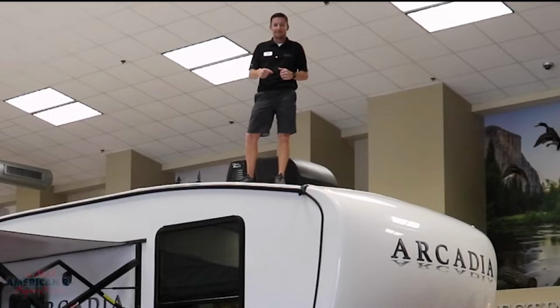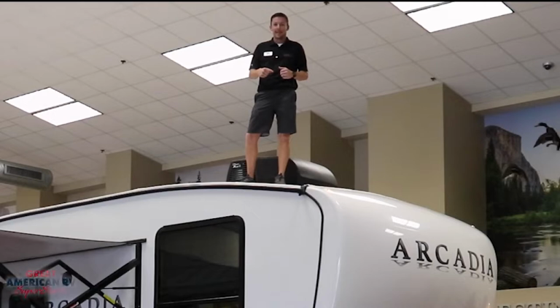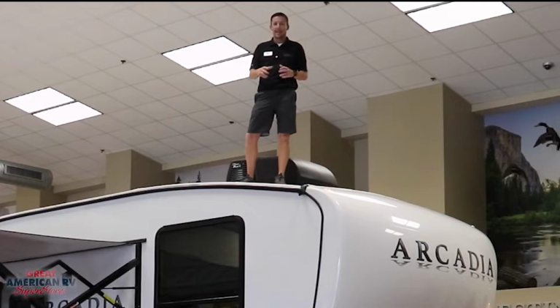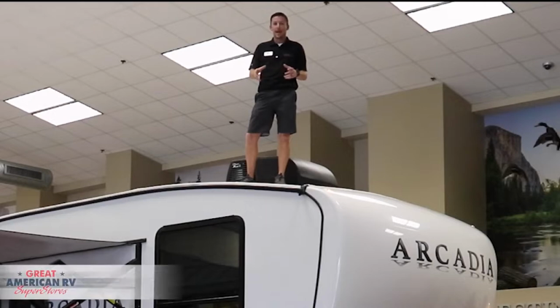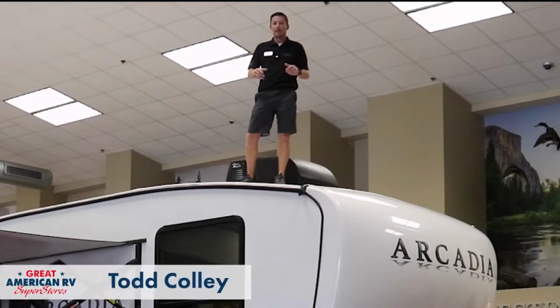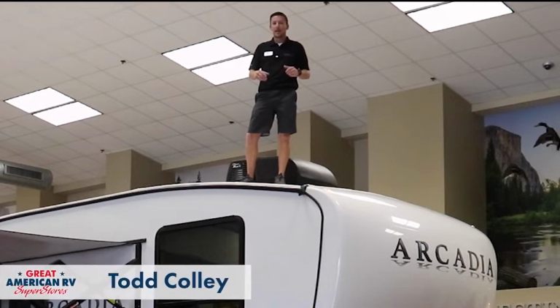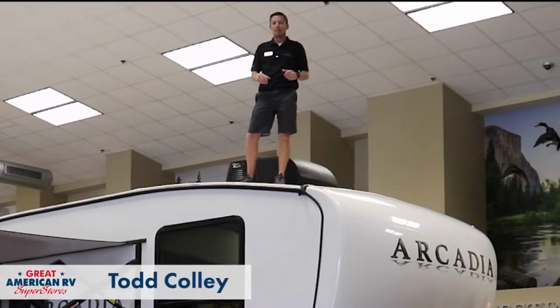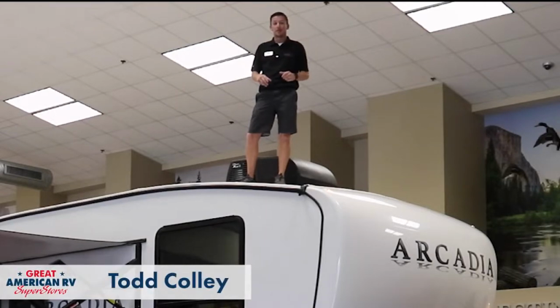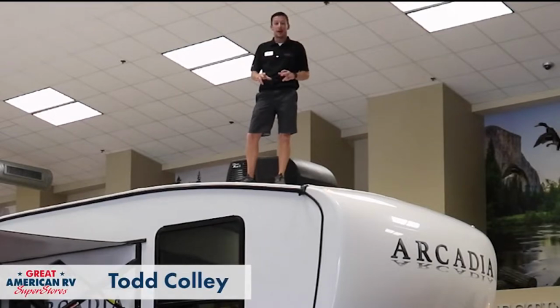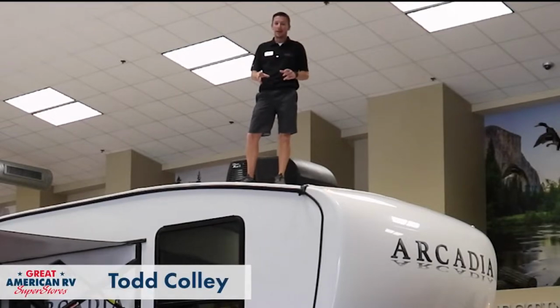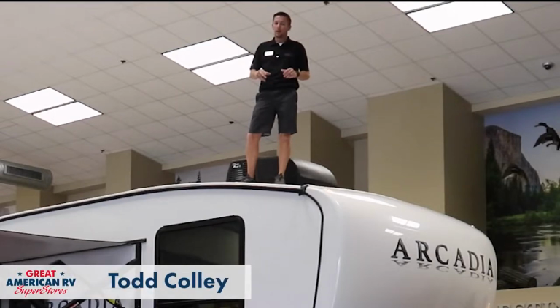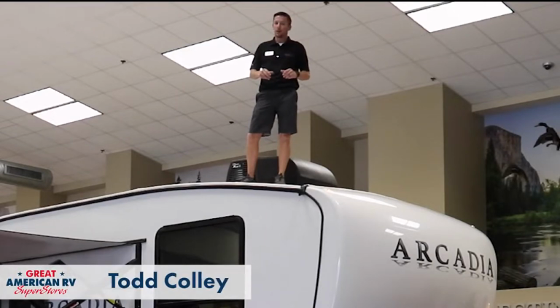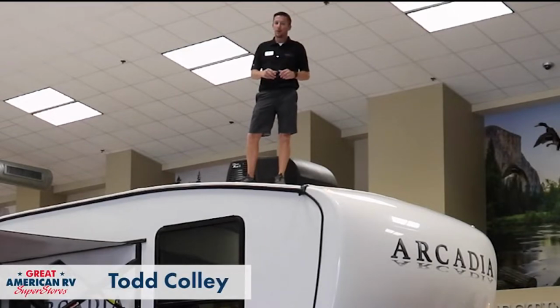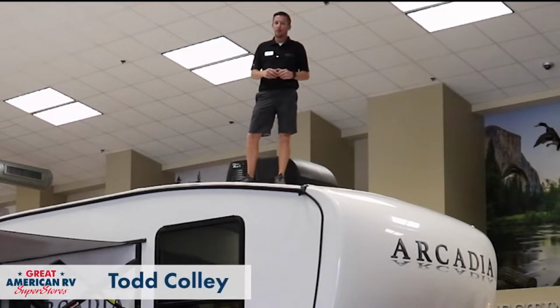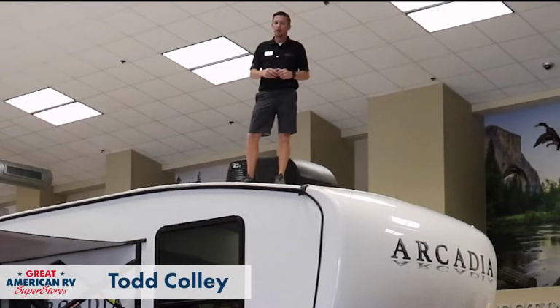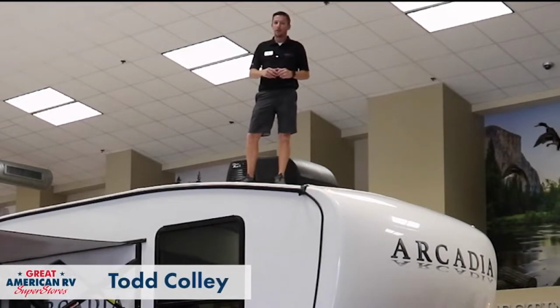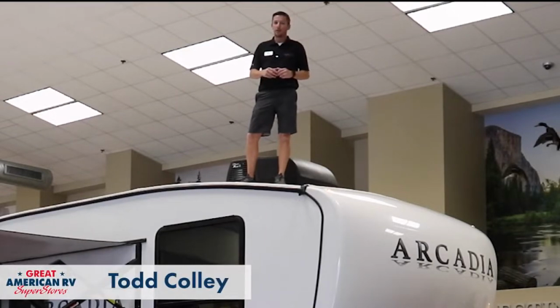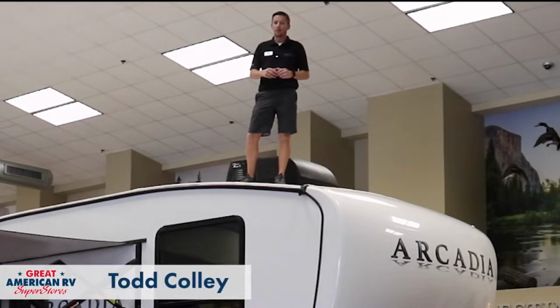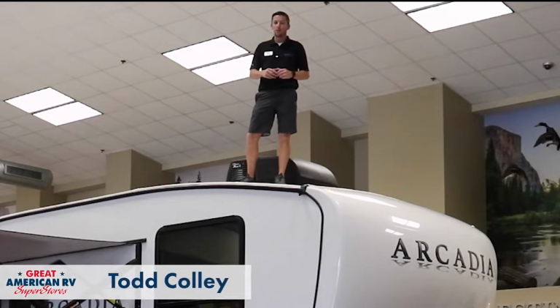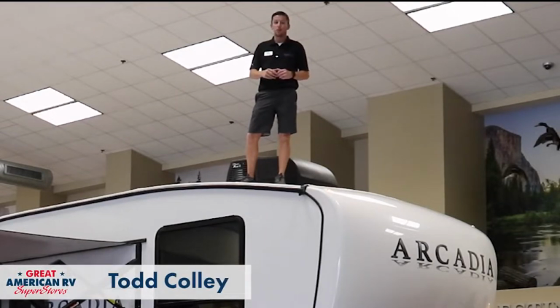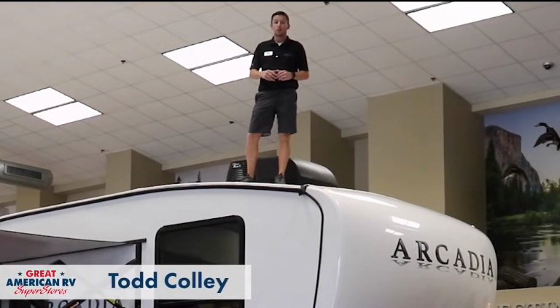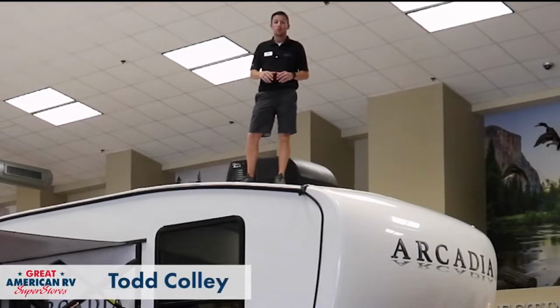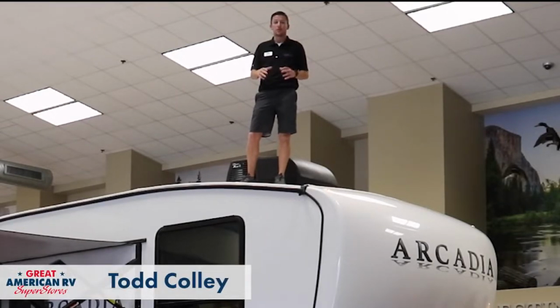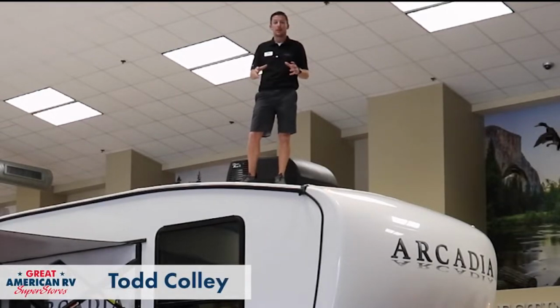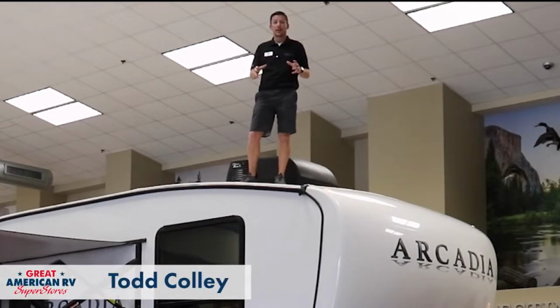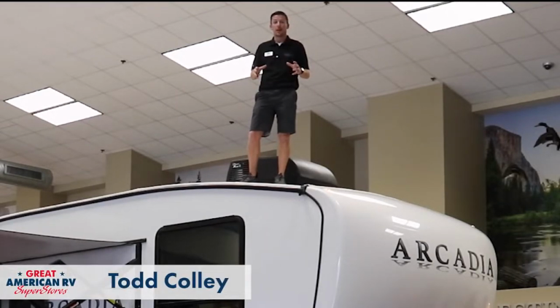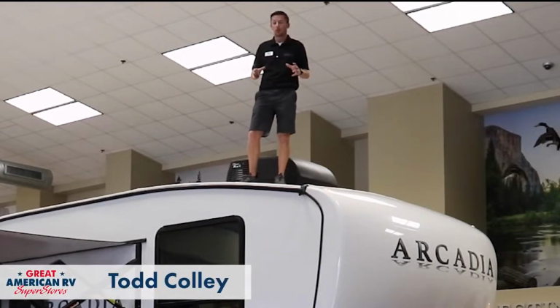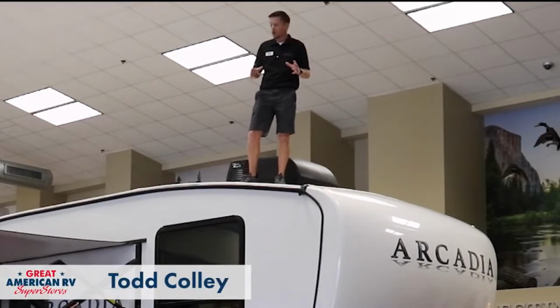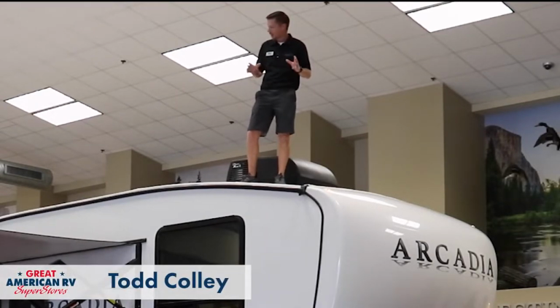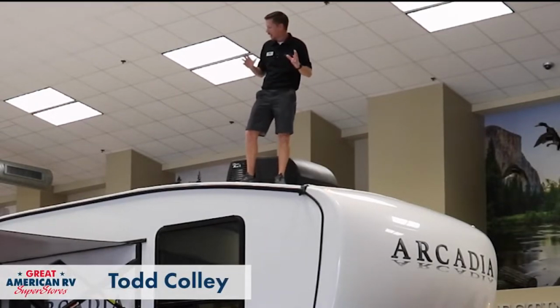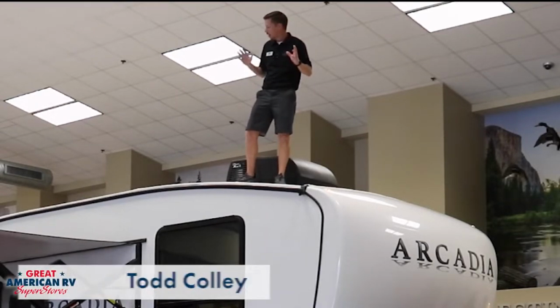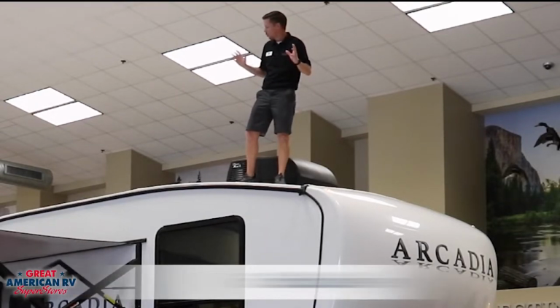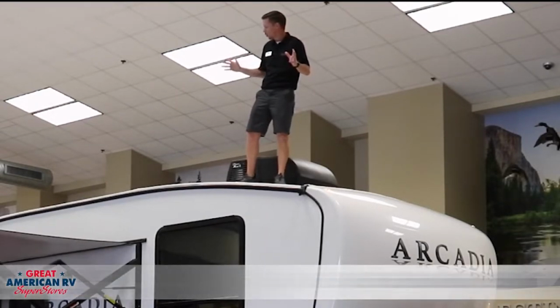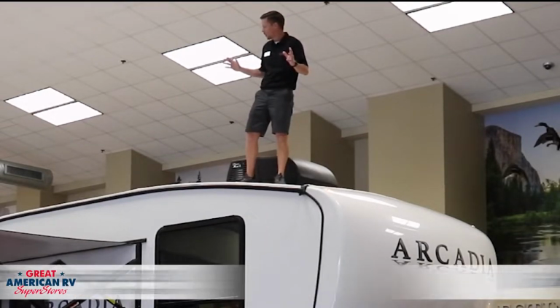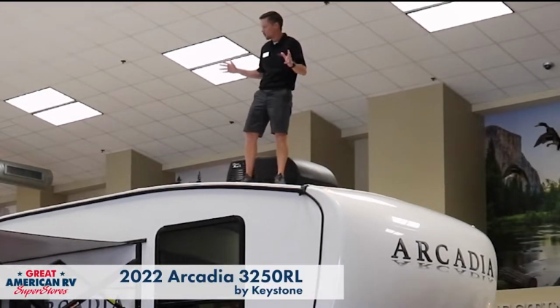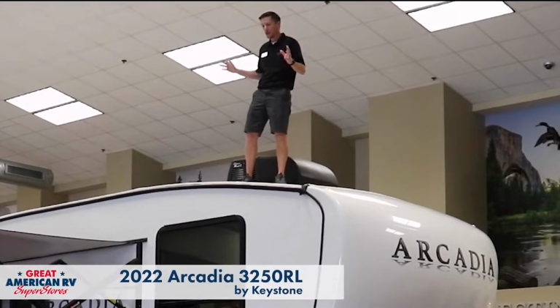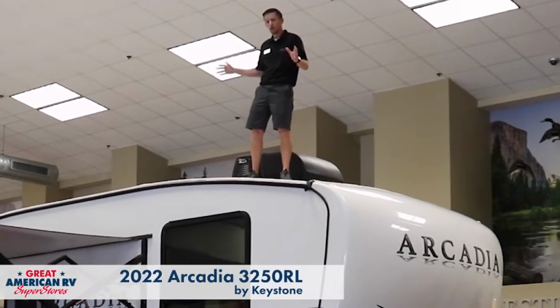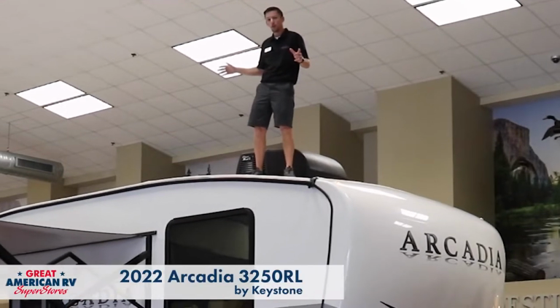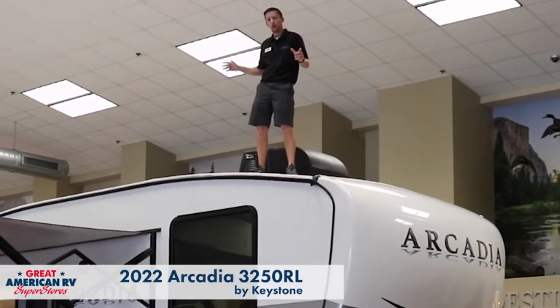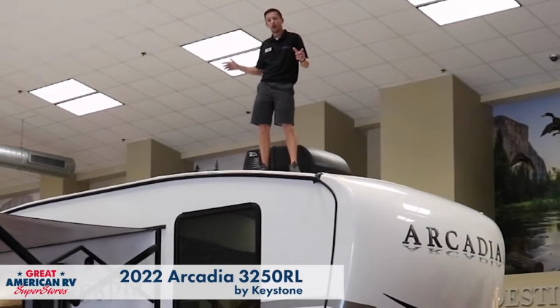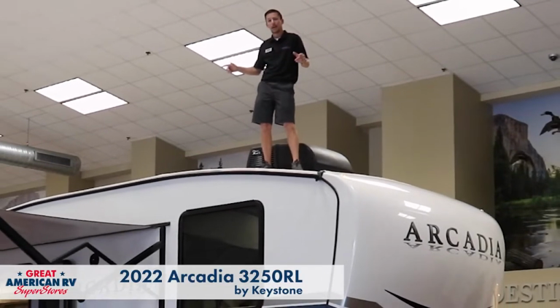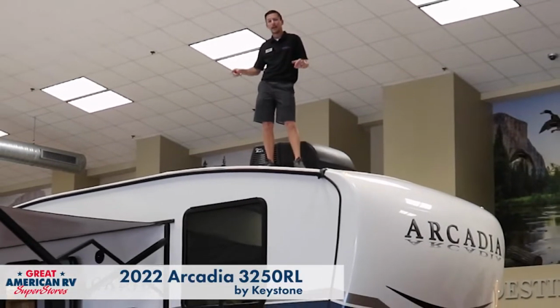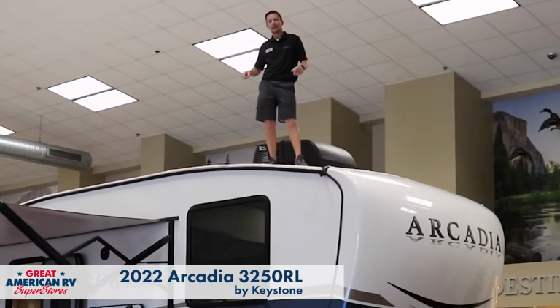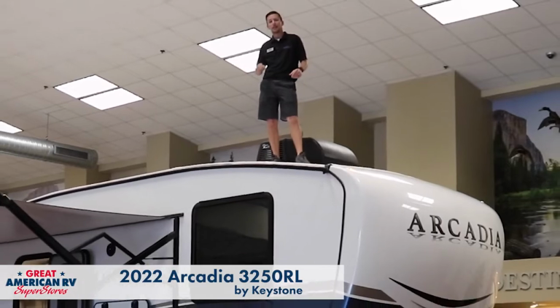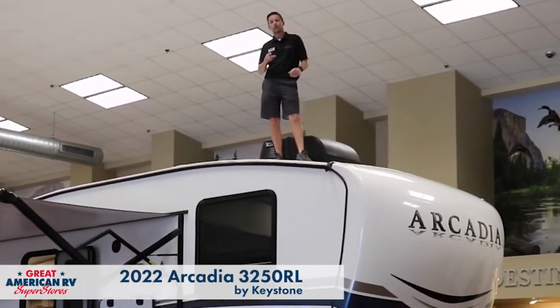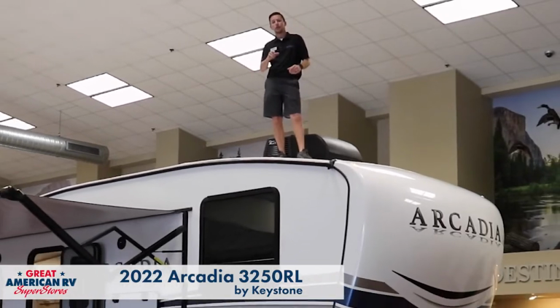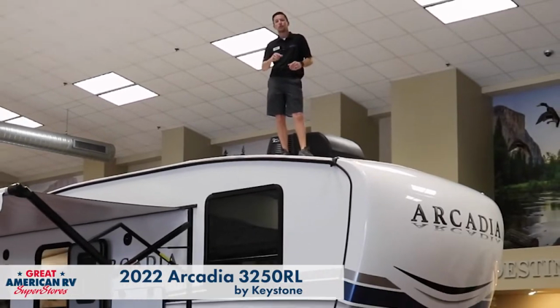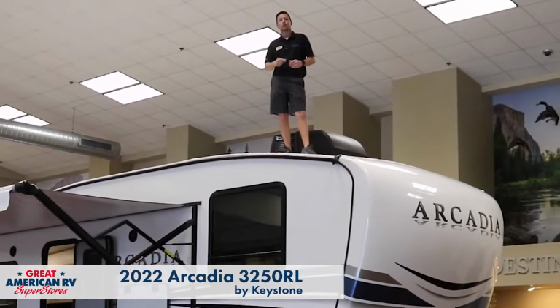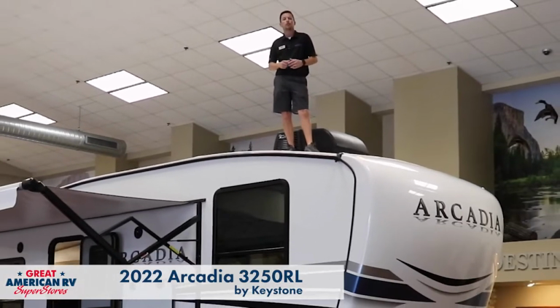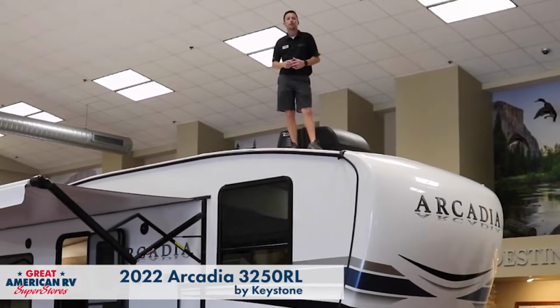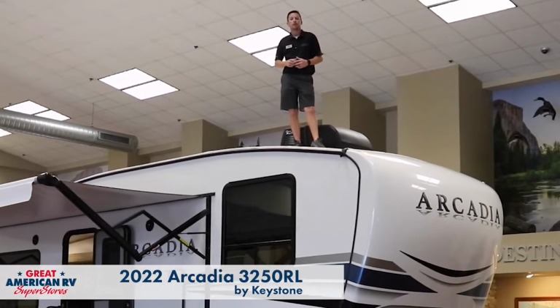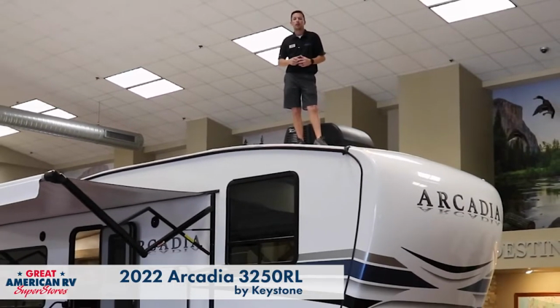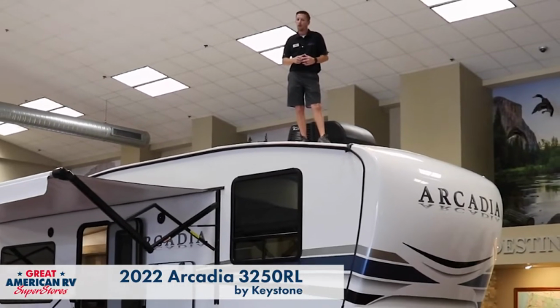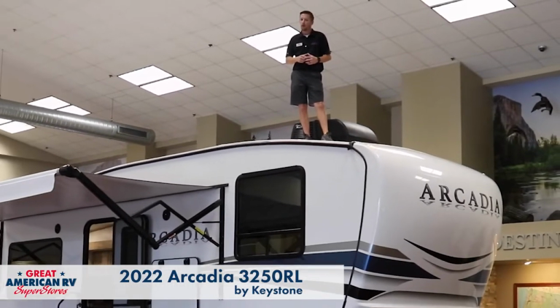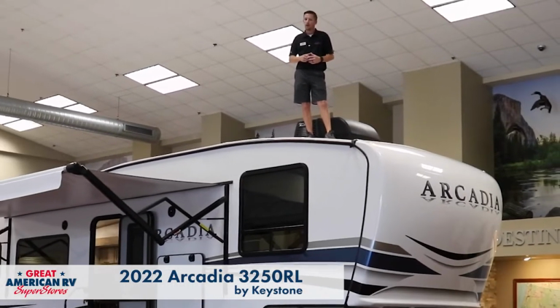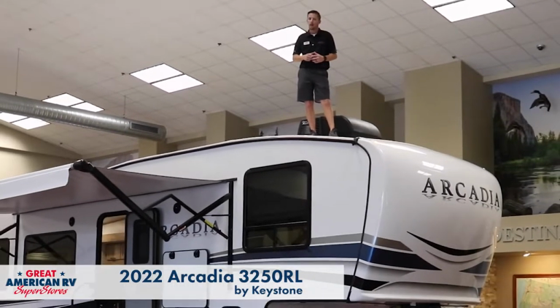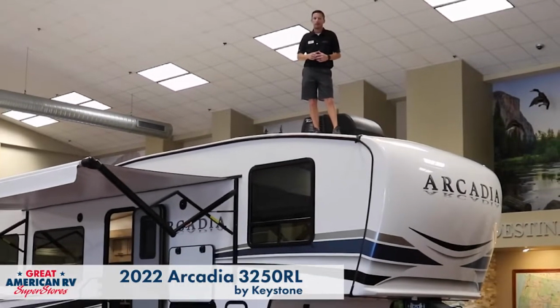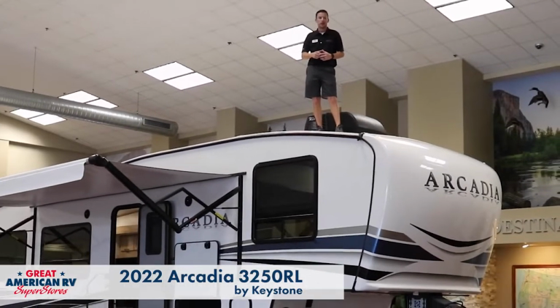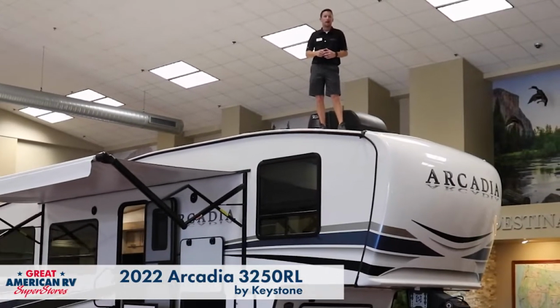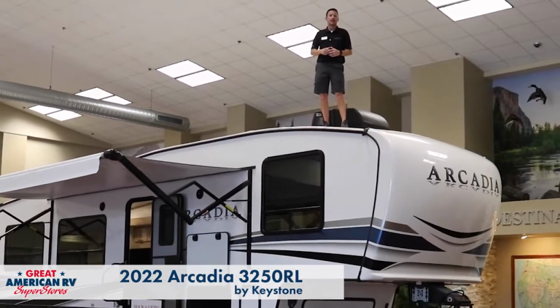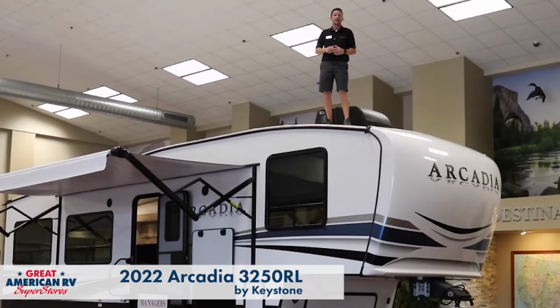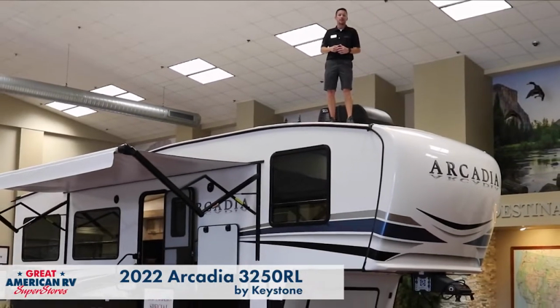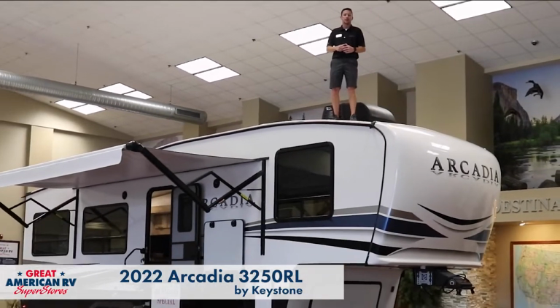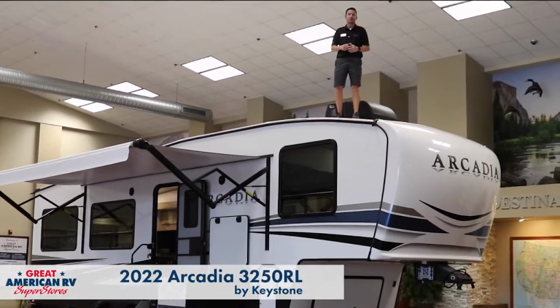Hey, happy campers. Todd here at Great American RV Superstores, and today we're looking at our 2022 Arcadia 3250 RL made by Keystone.